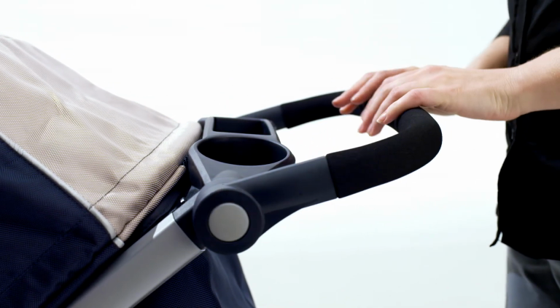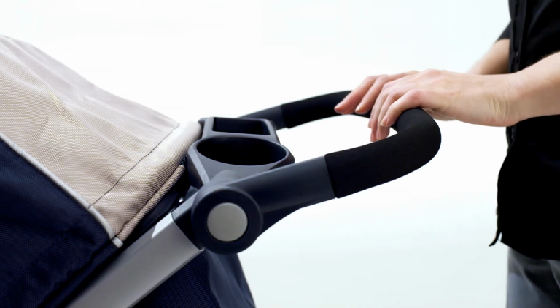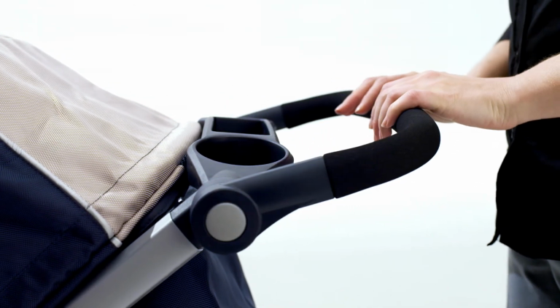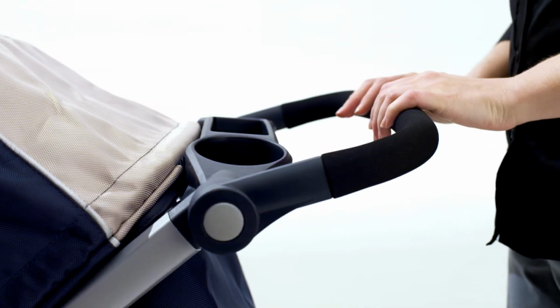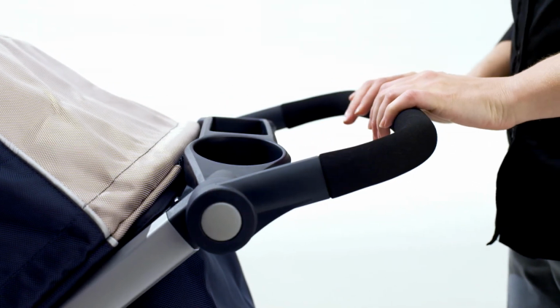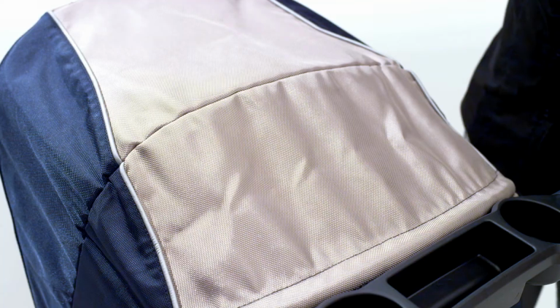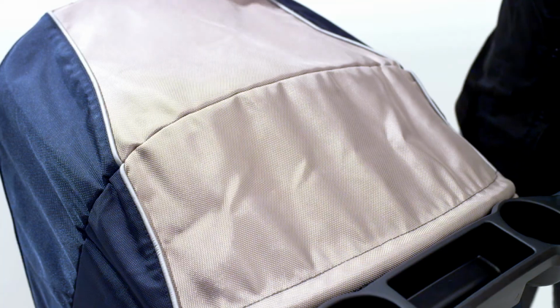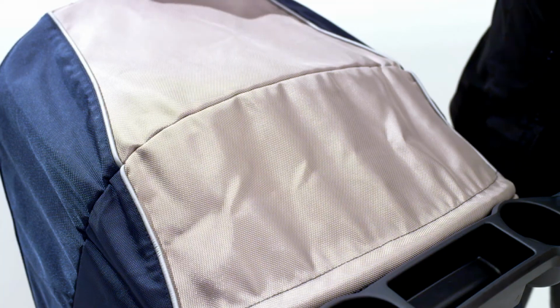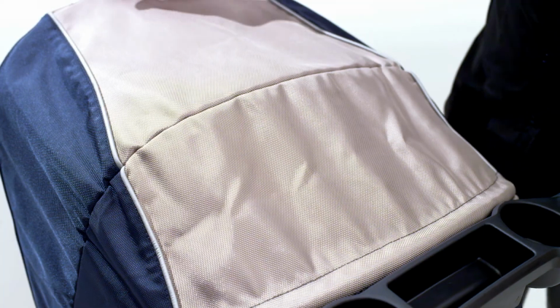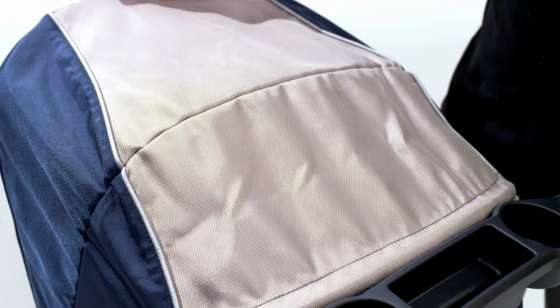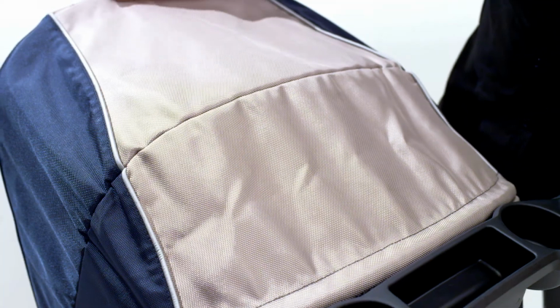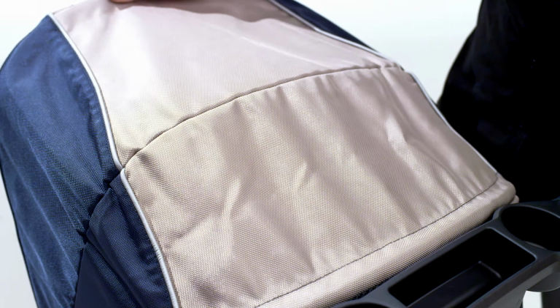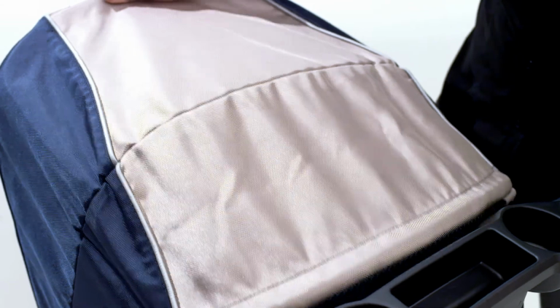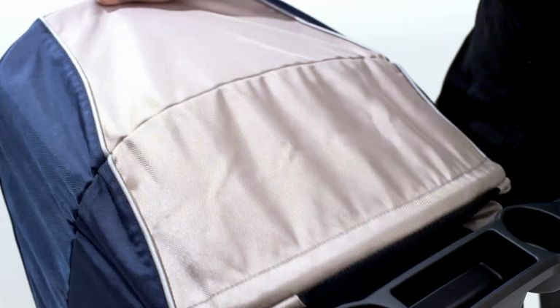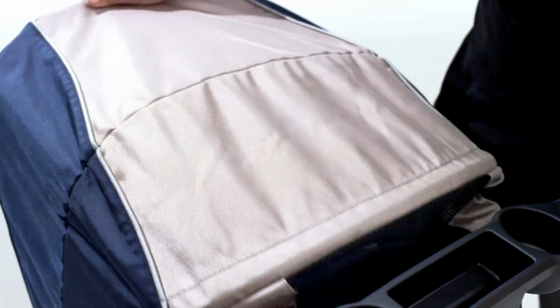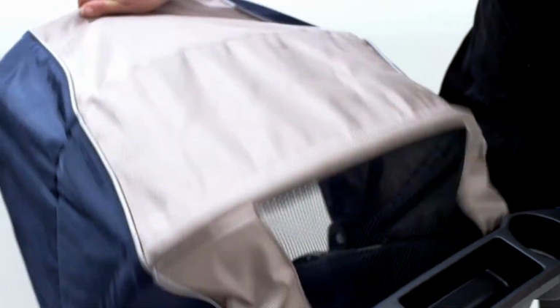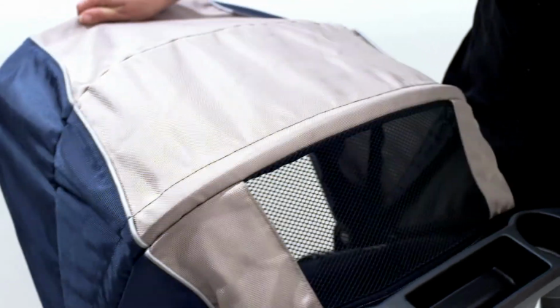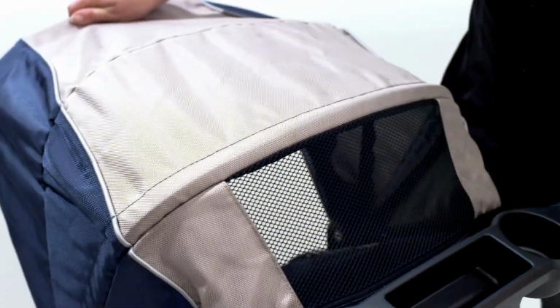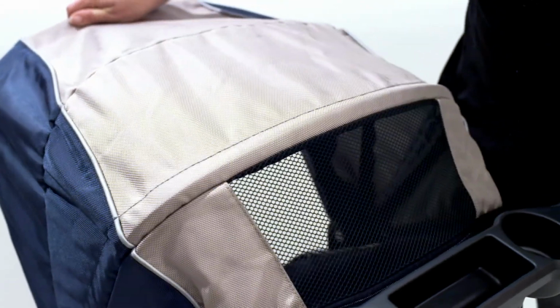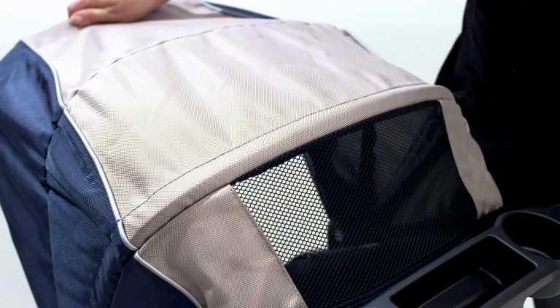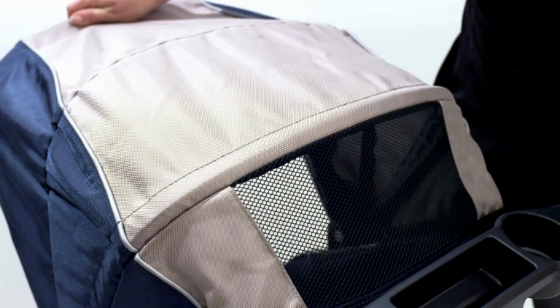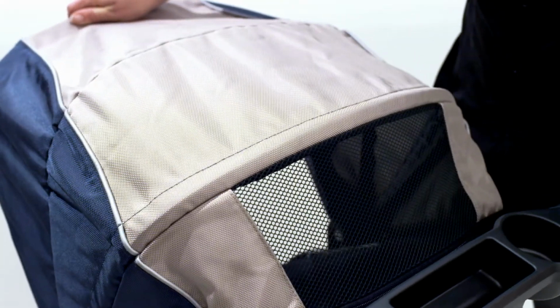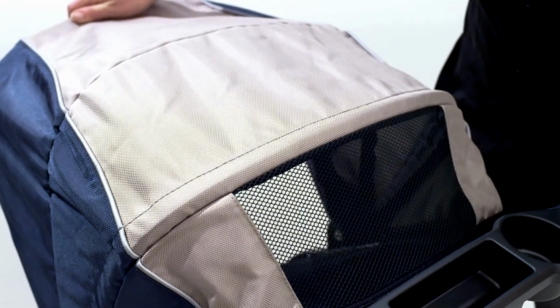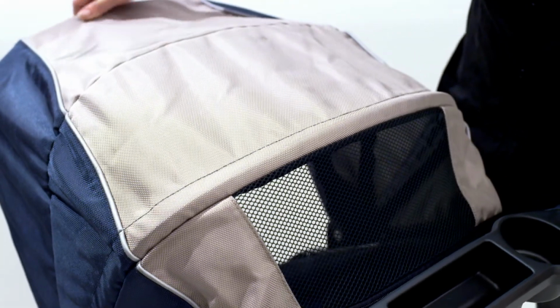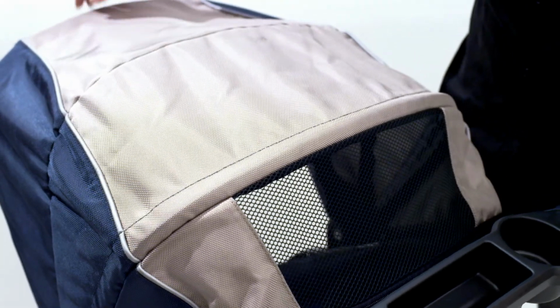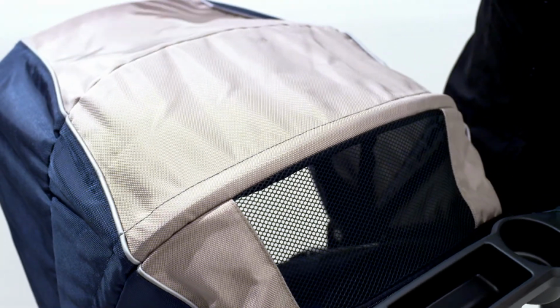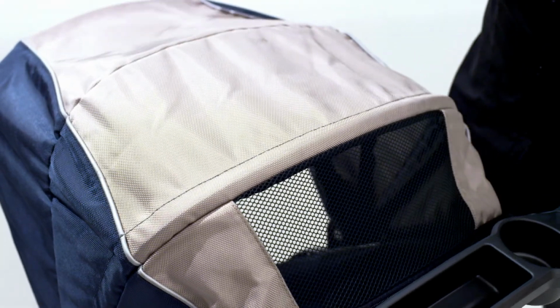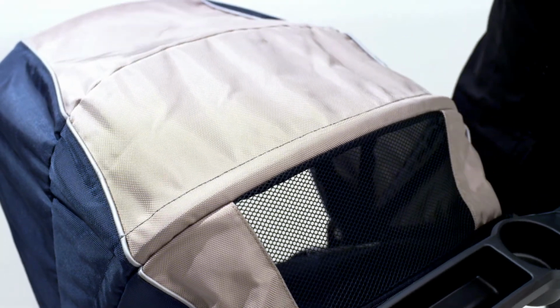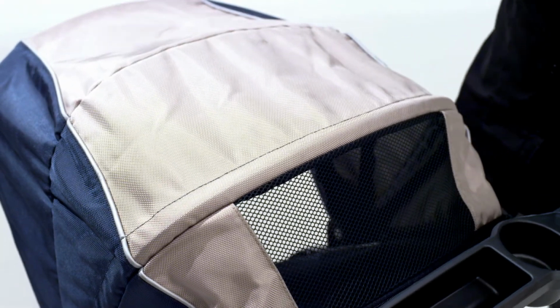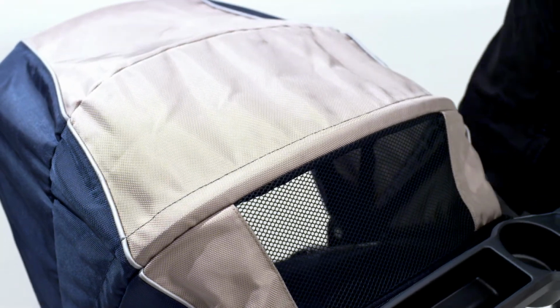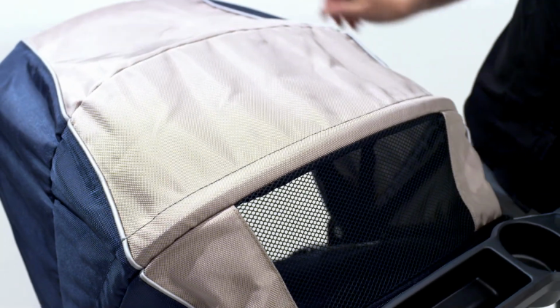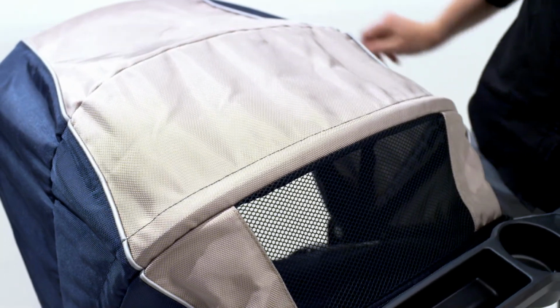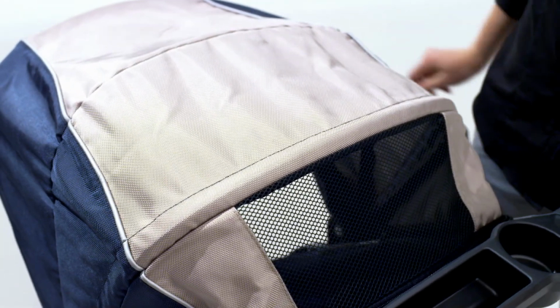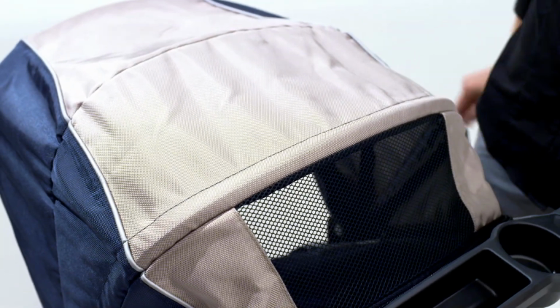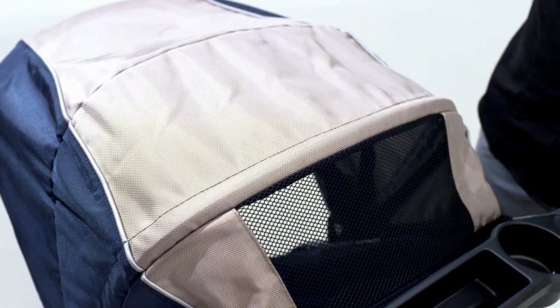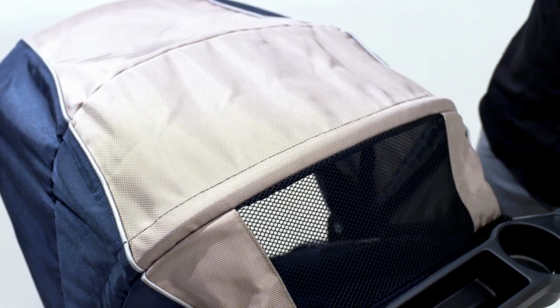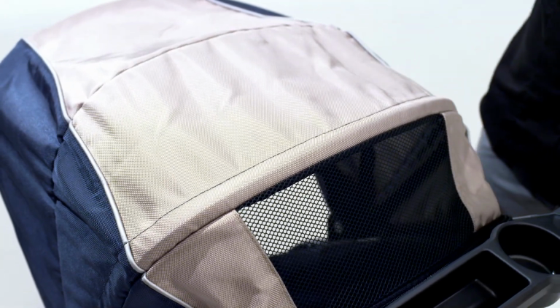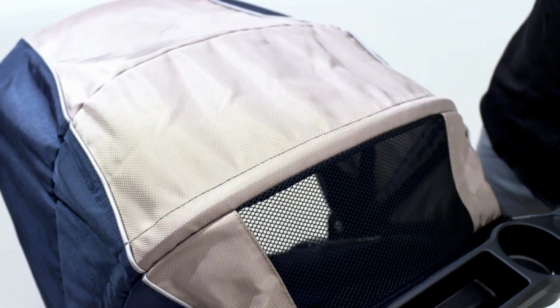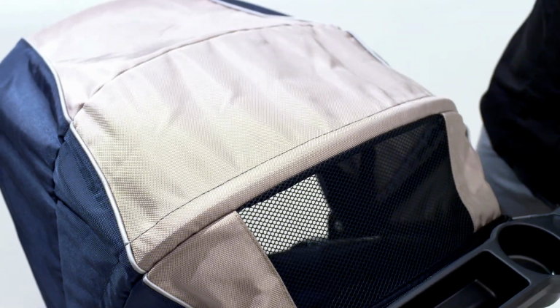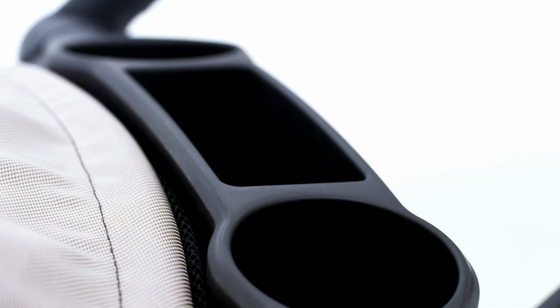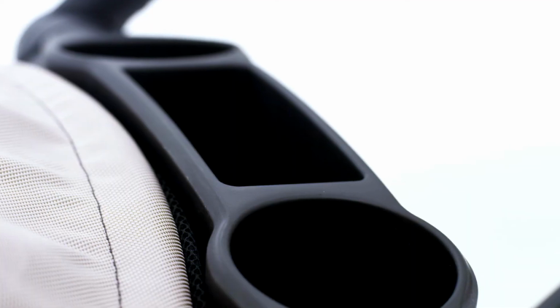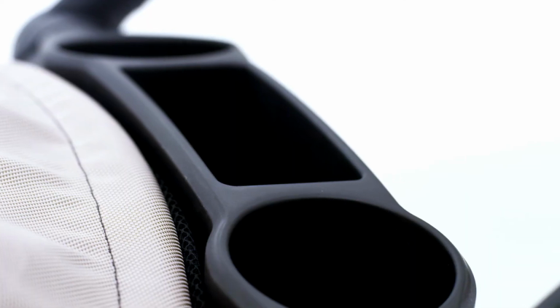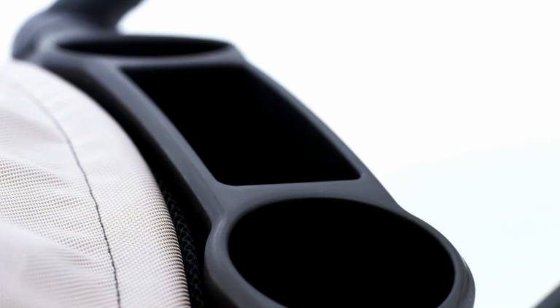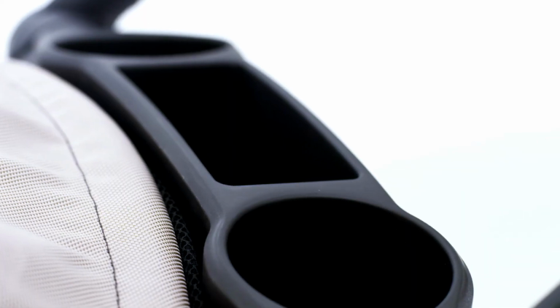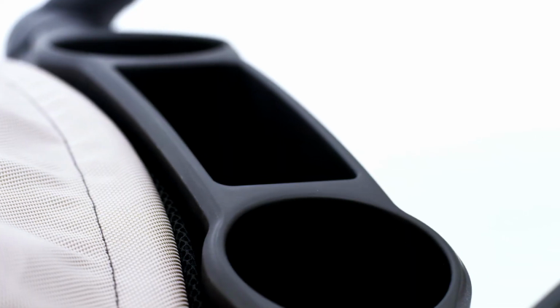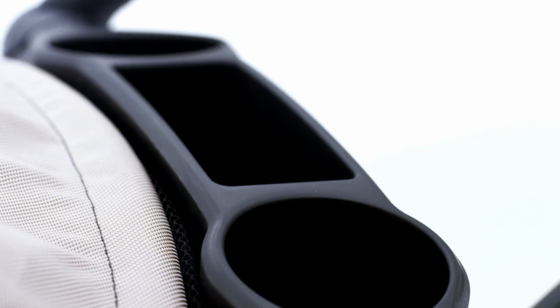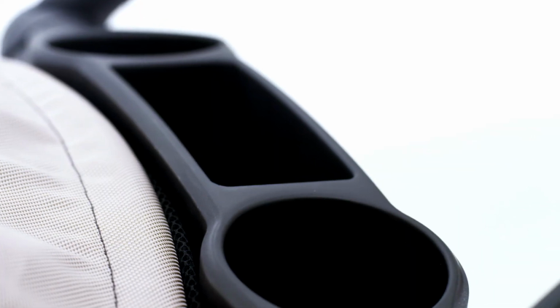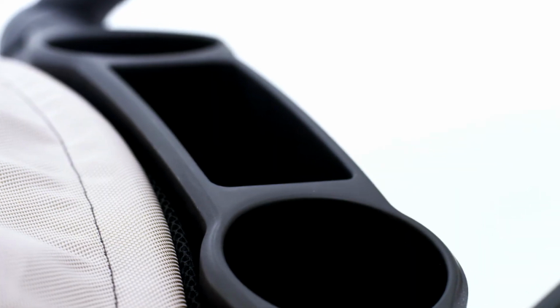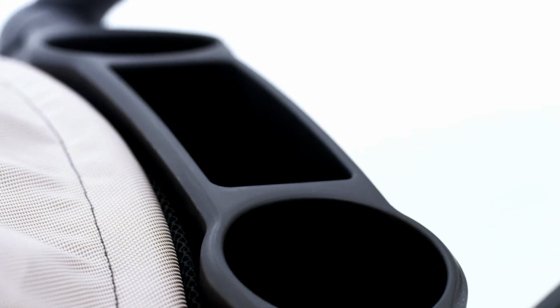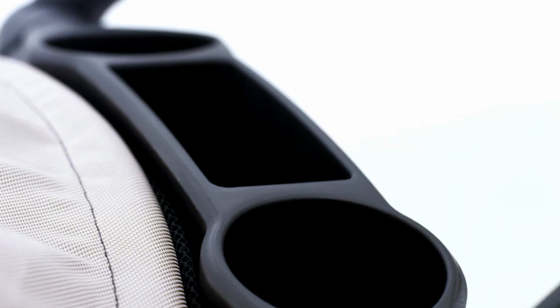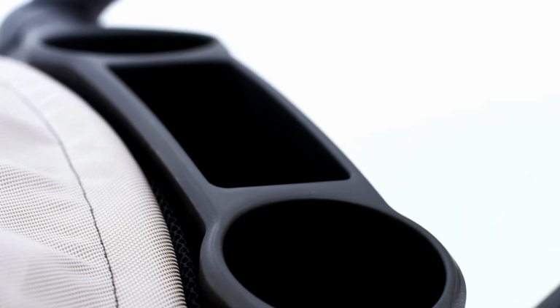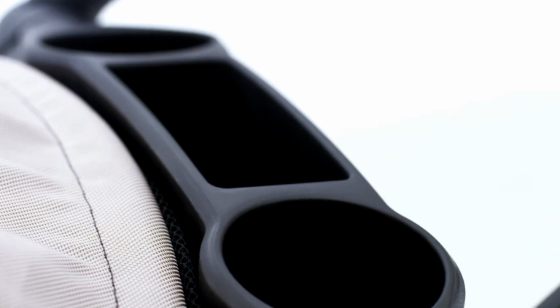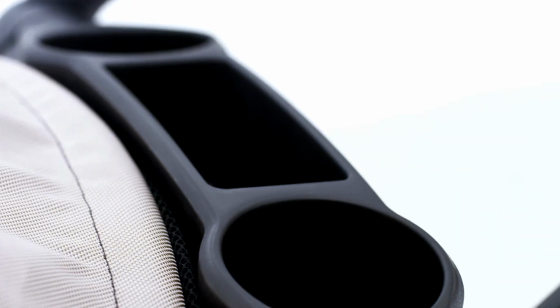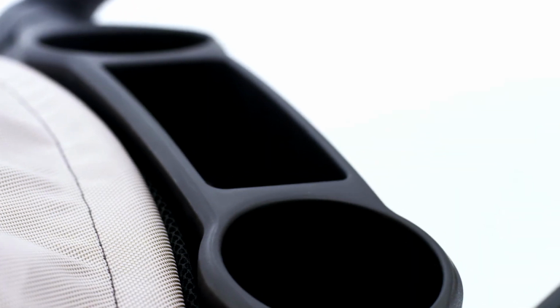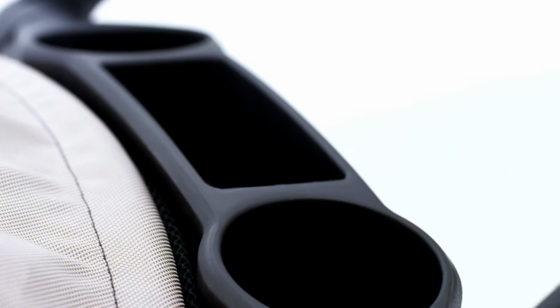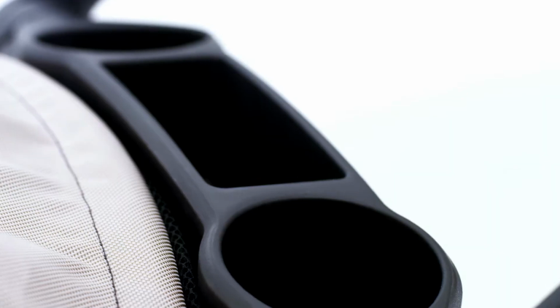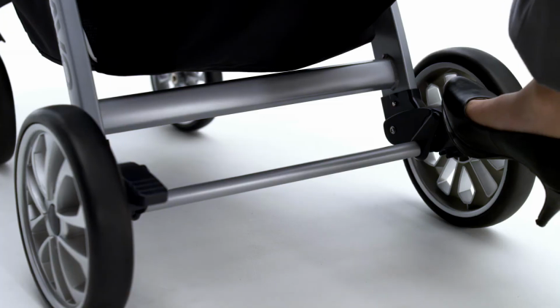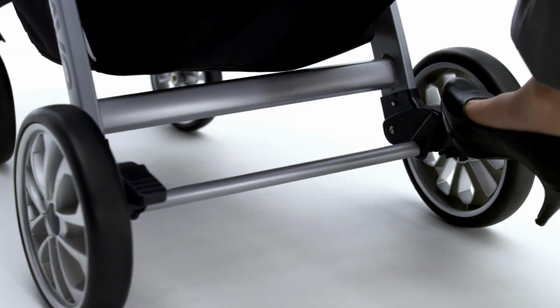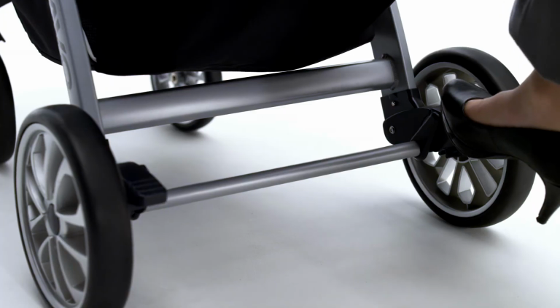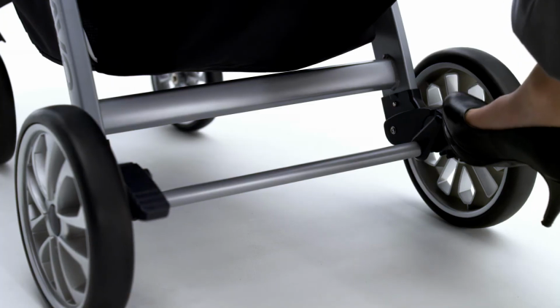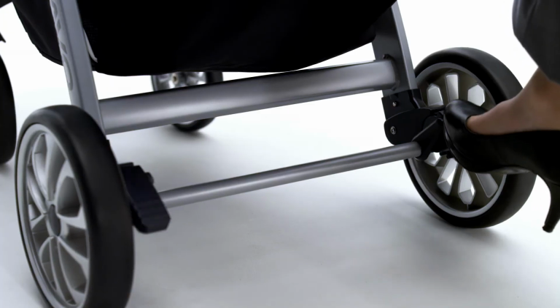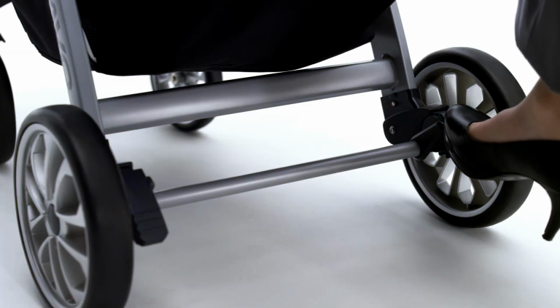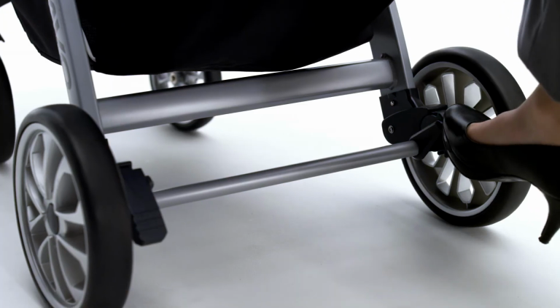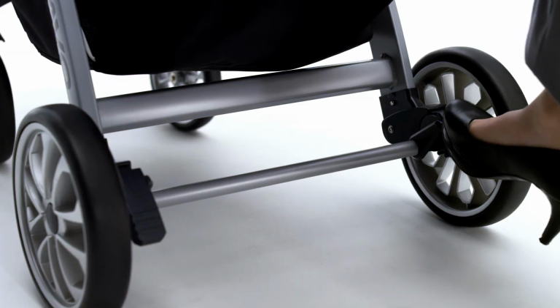Other features include an extendable canopy with peekaboo window, a parent tray, and linked rear brakes.